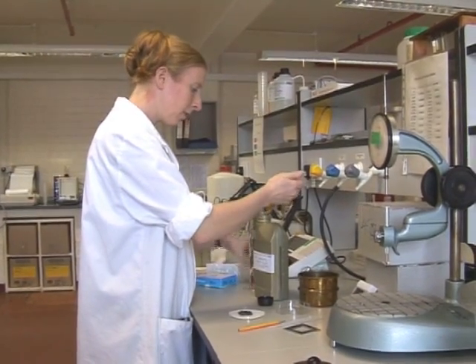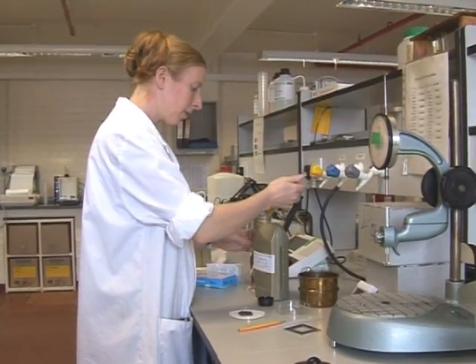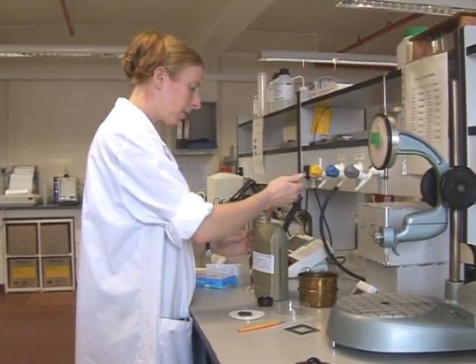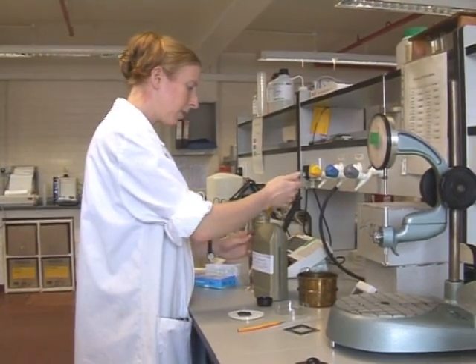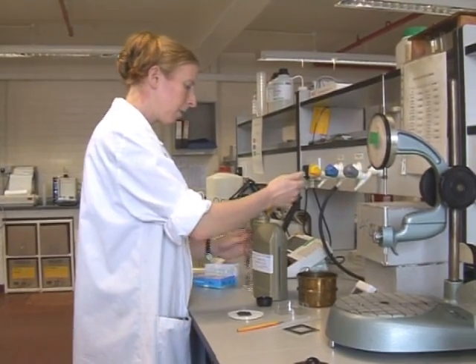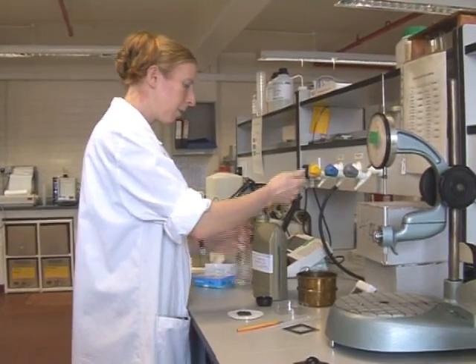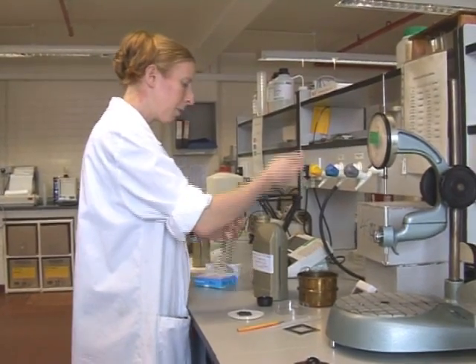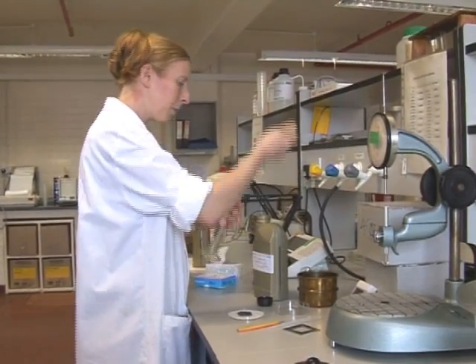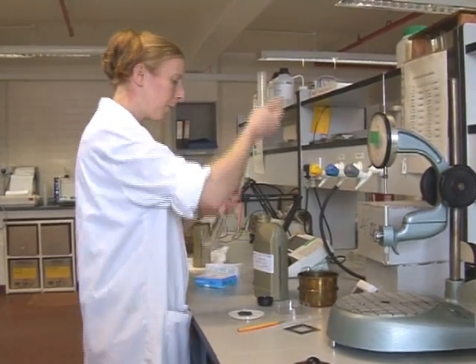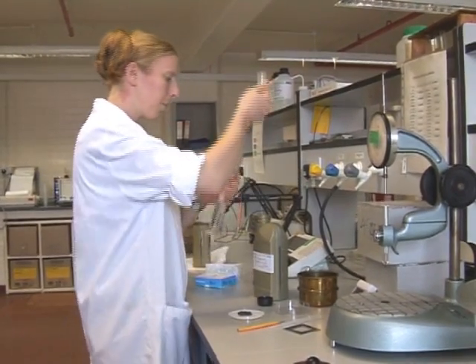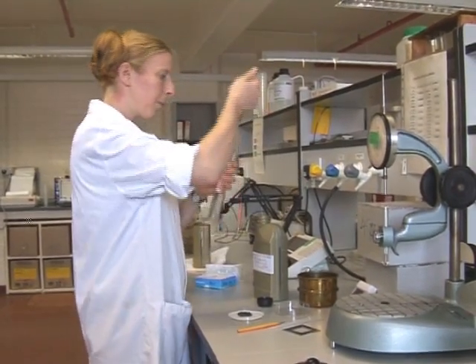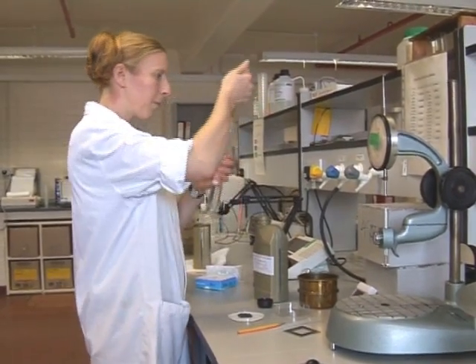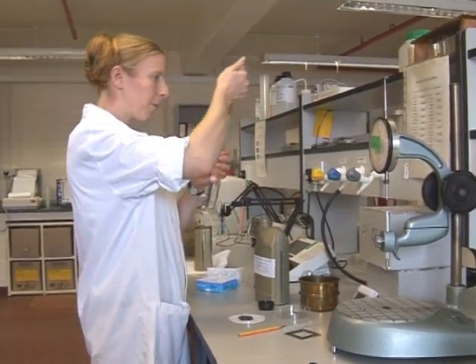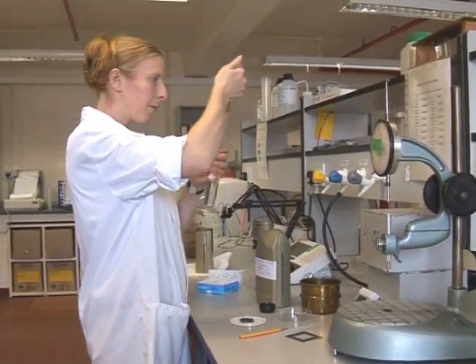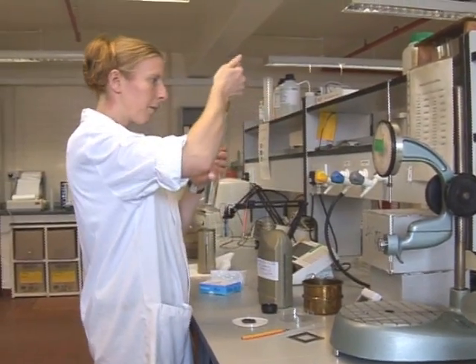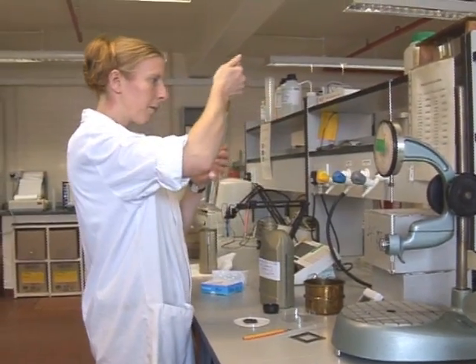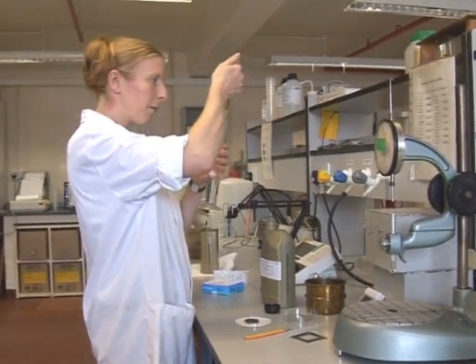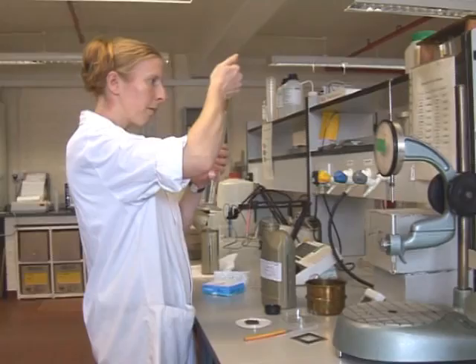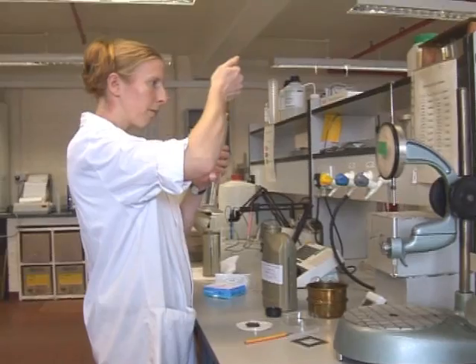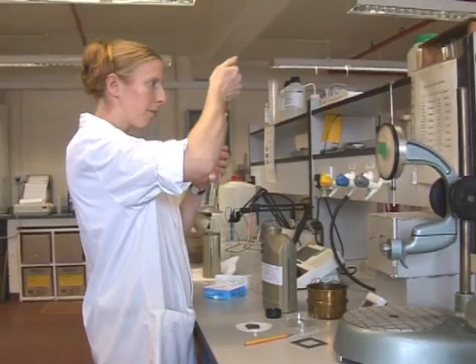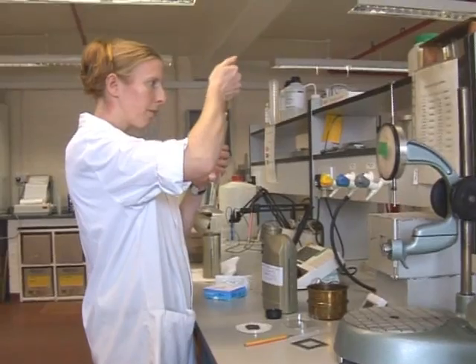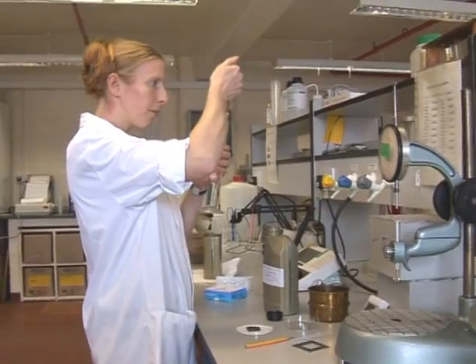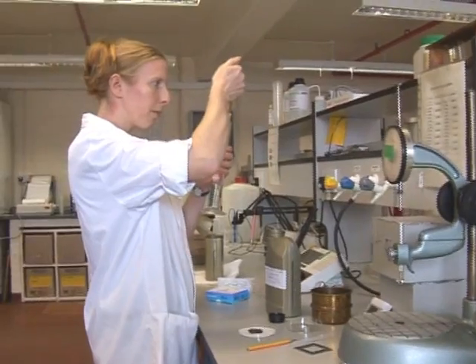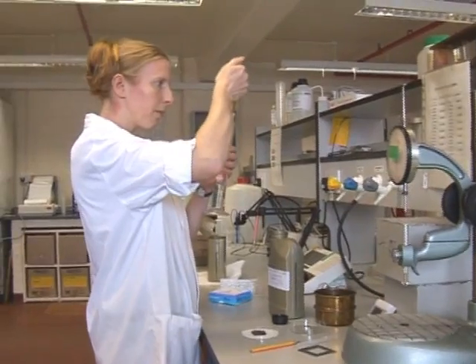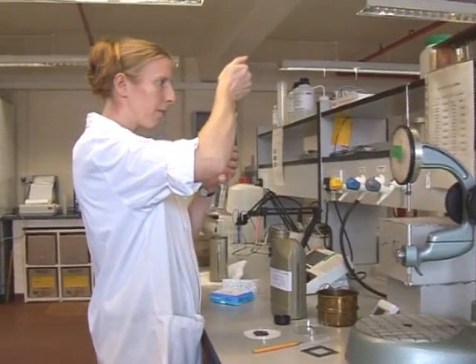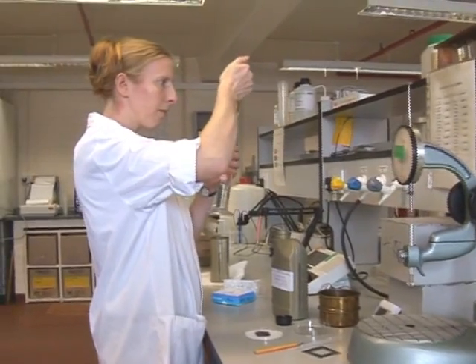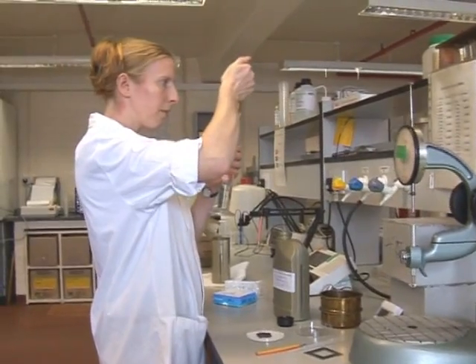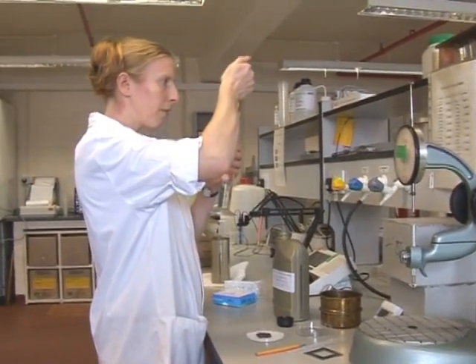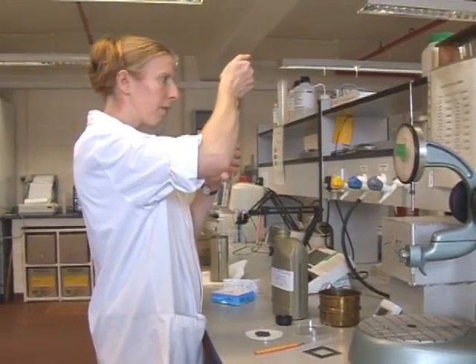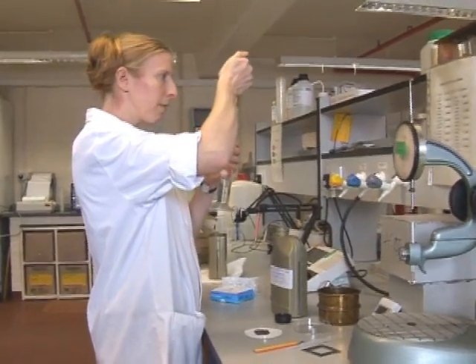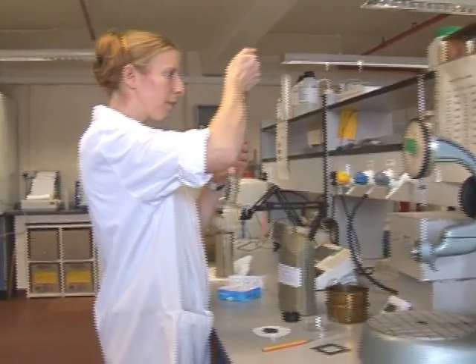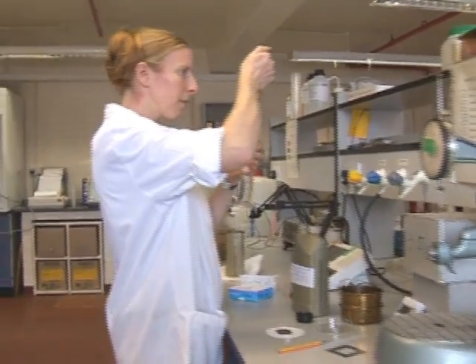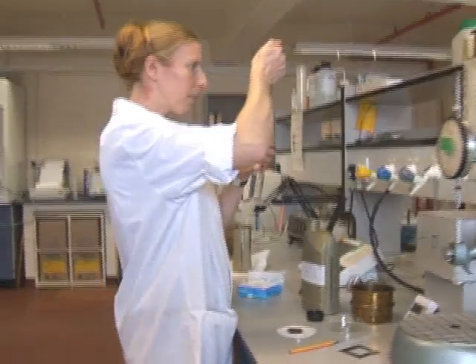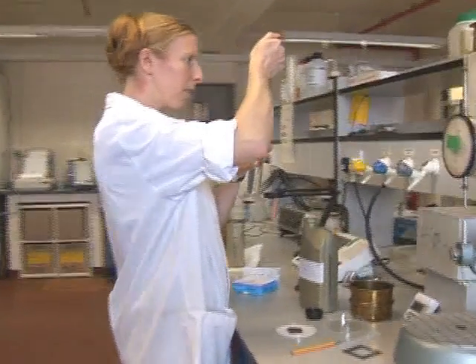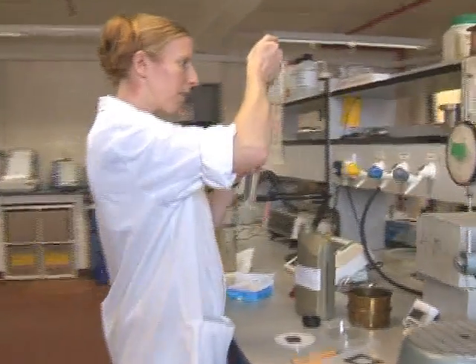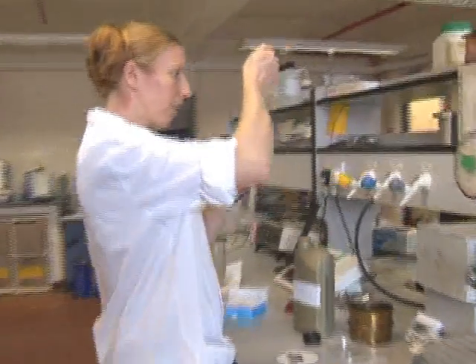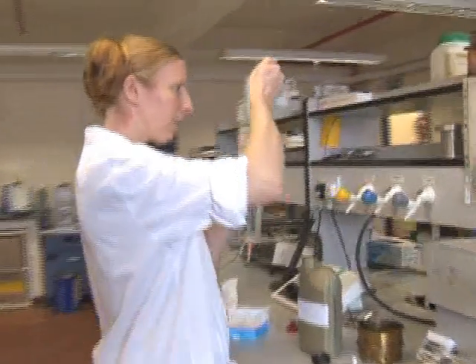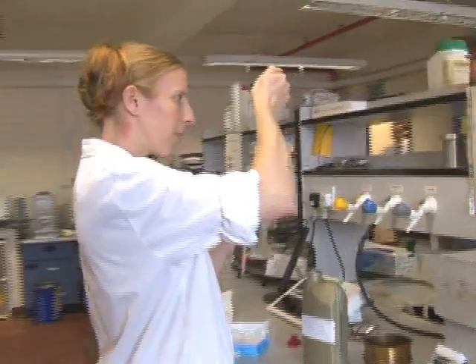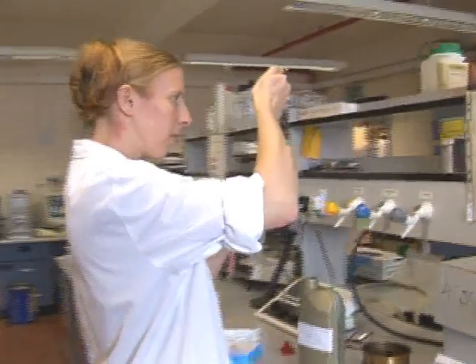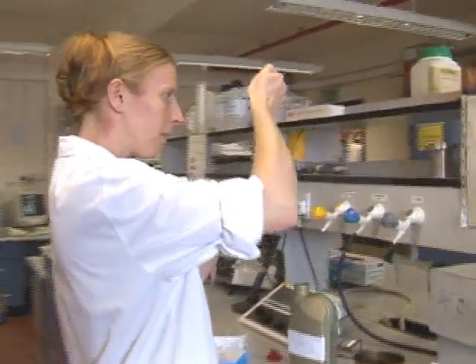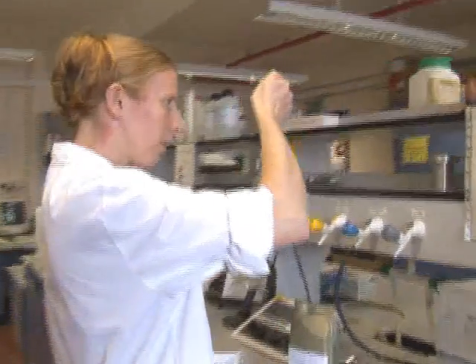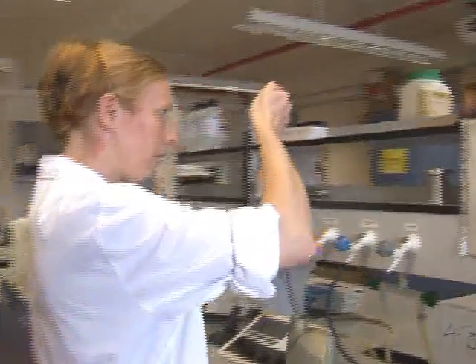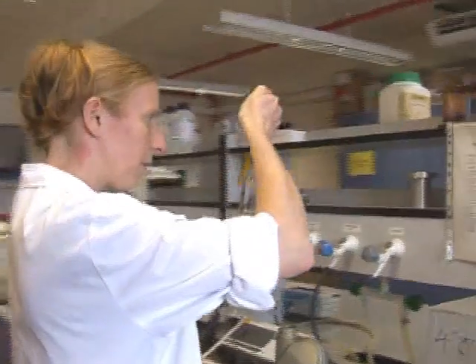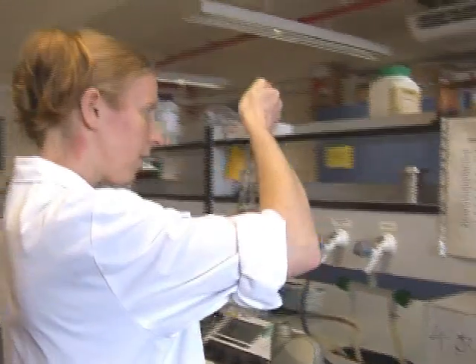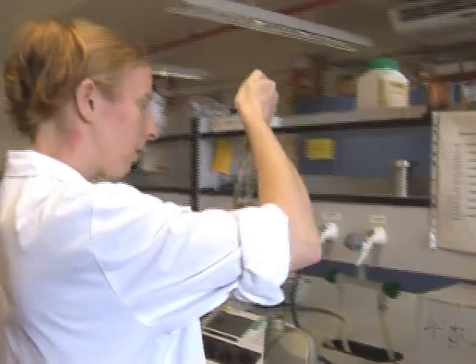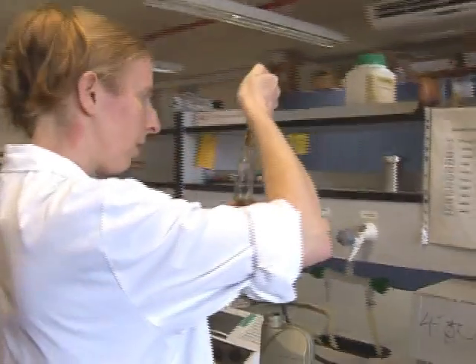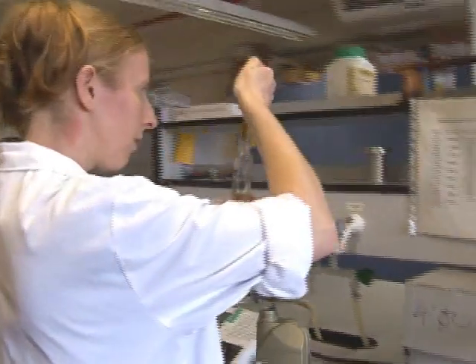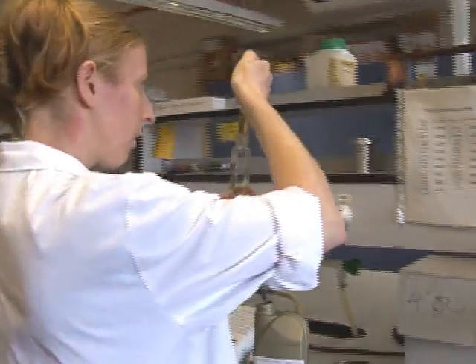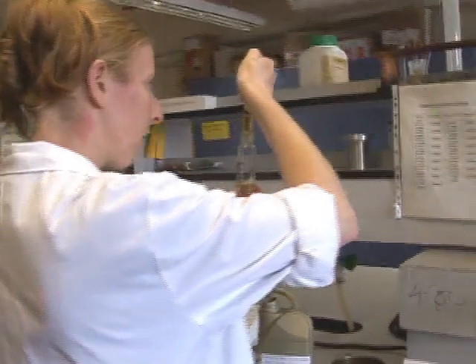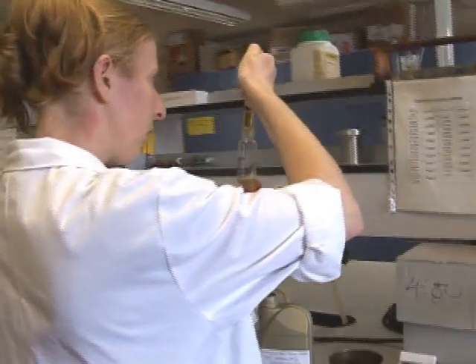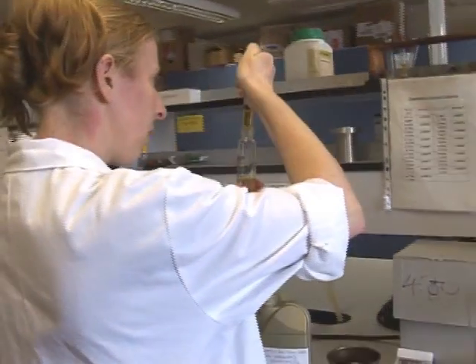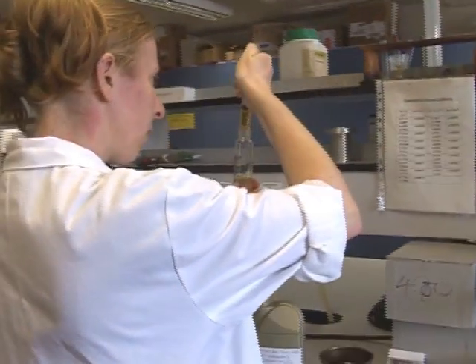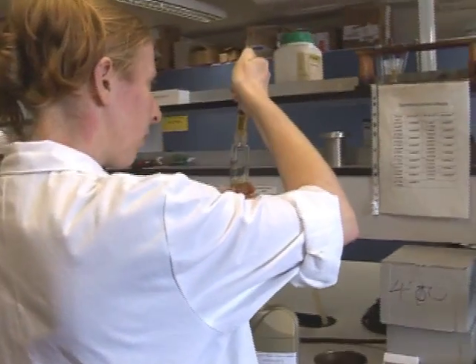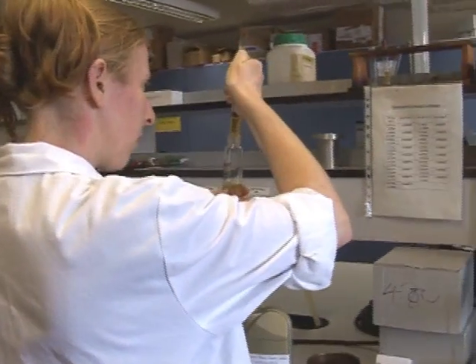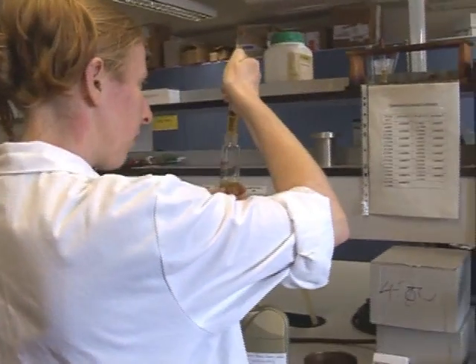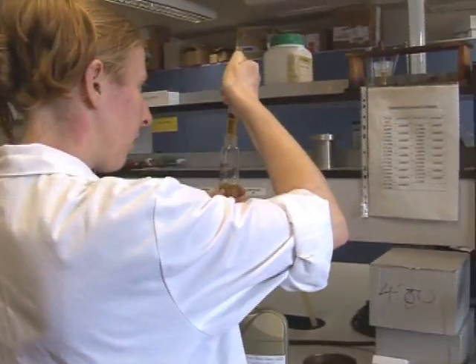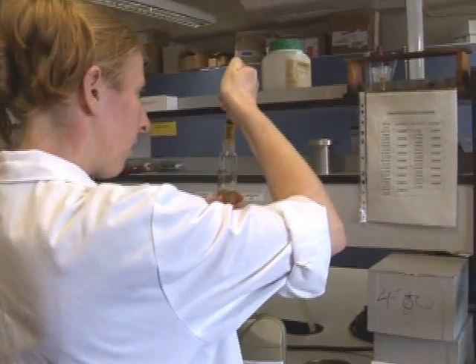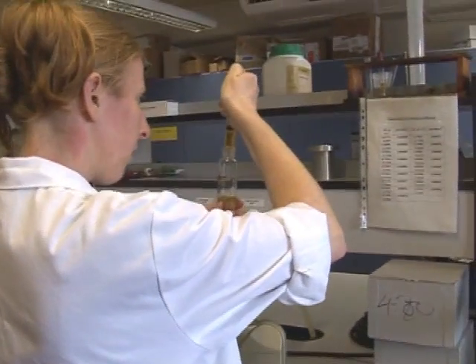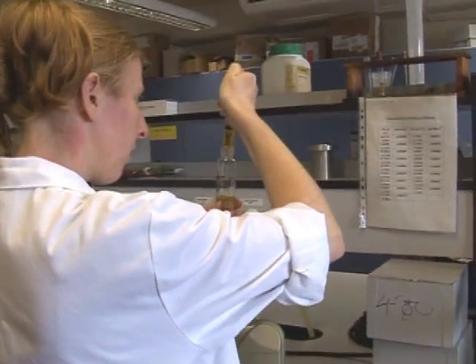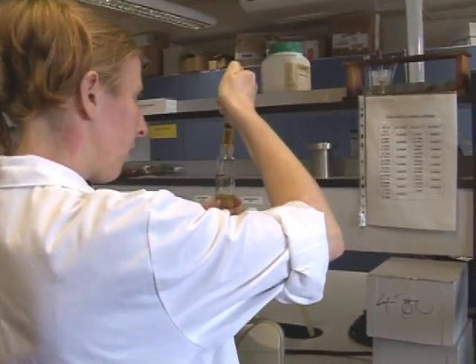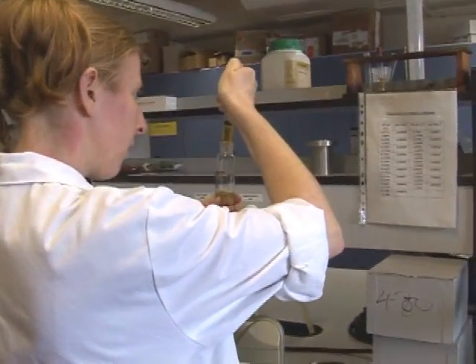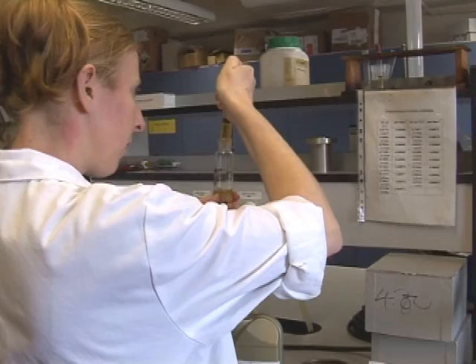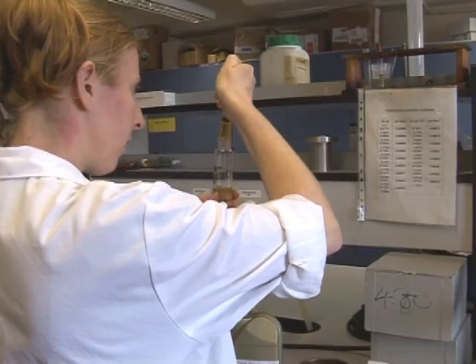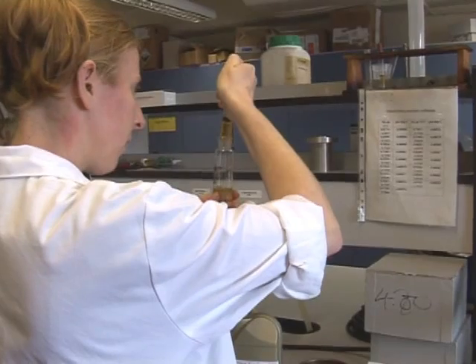Stringent laboratory testing and comprehensive field evaluation is undertaken prior to all products' commercial release.